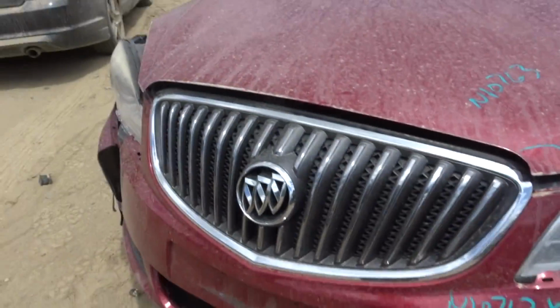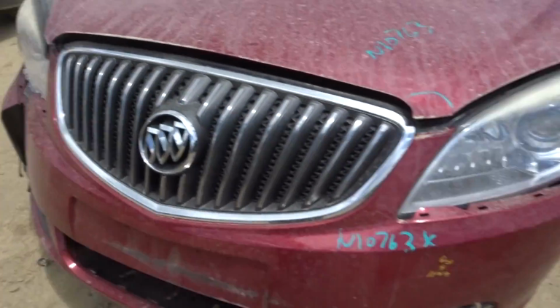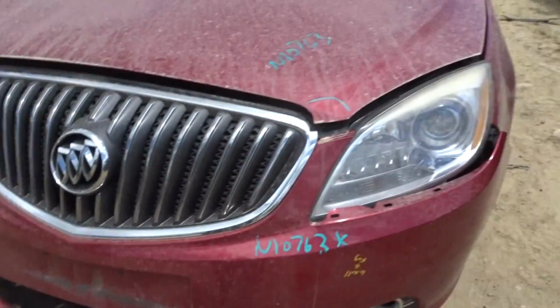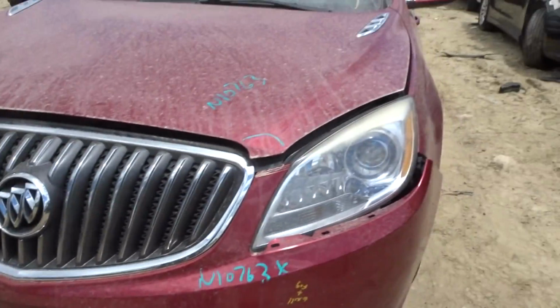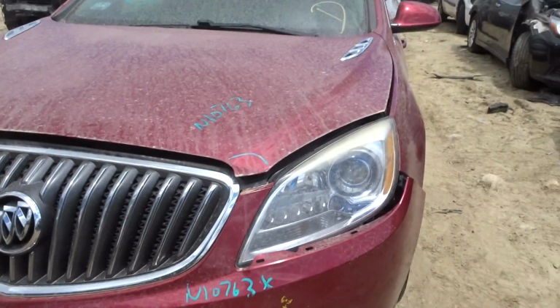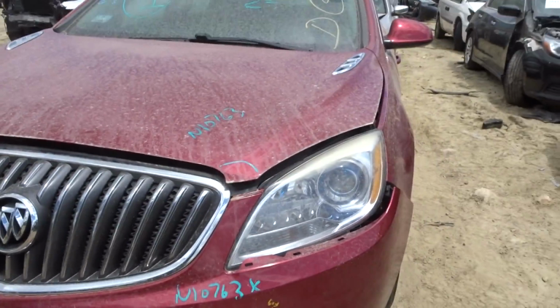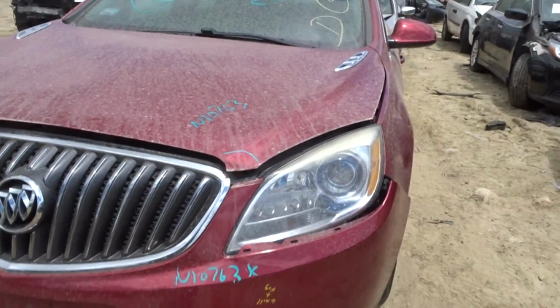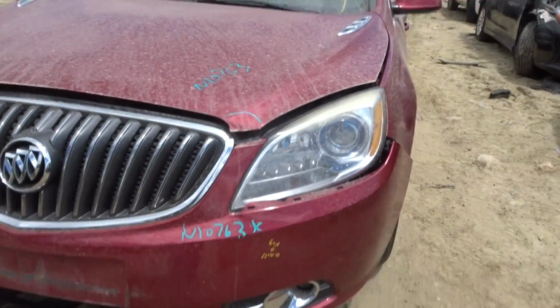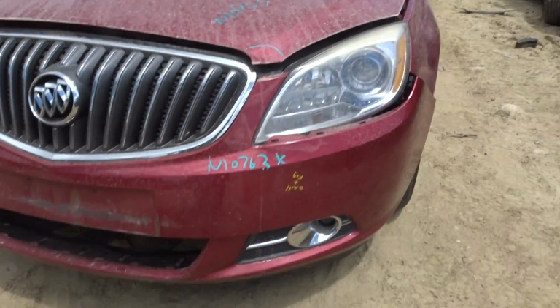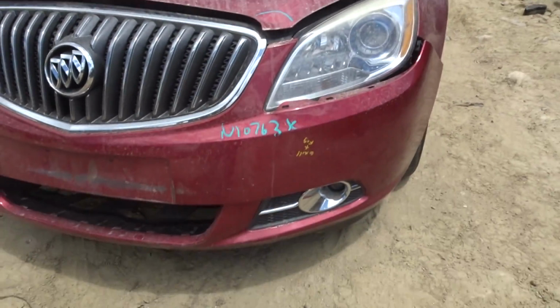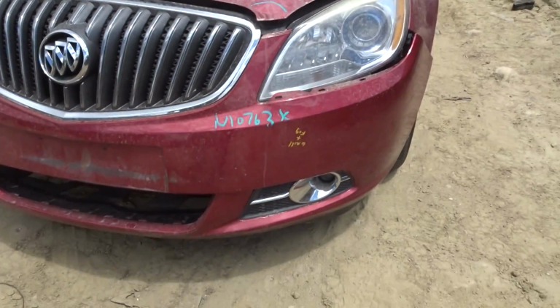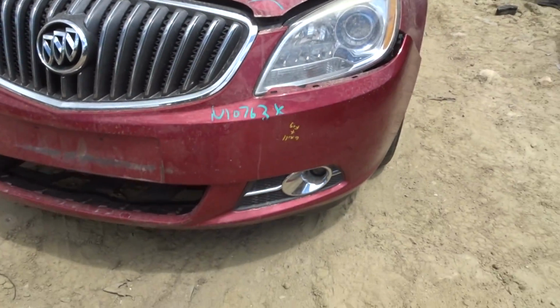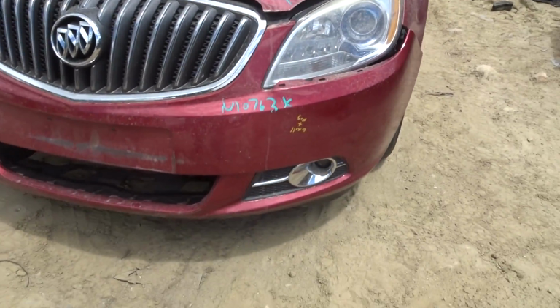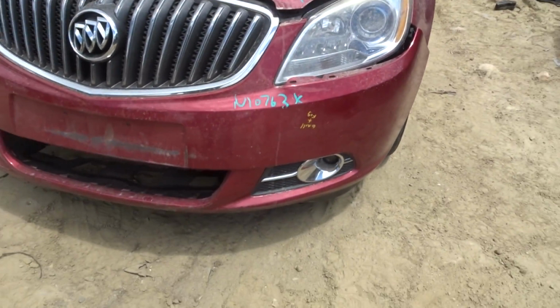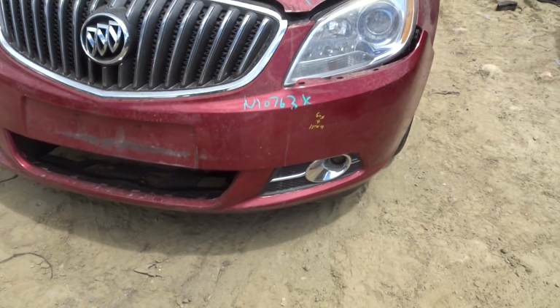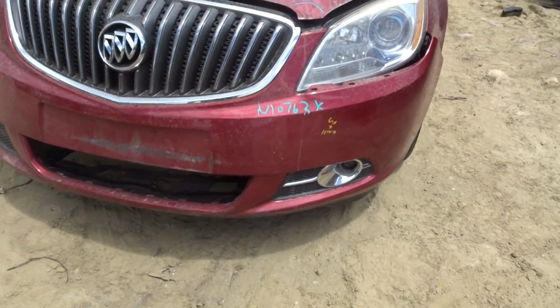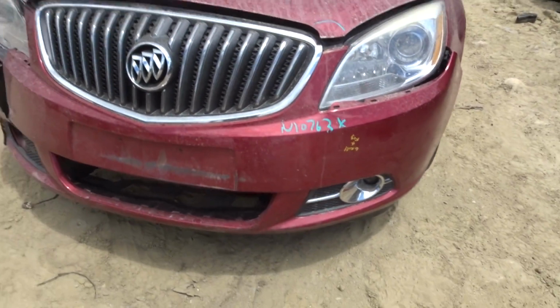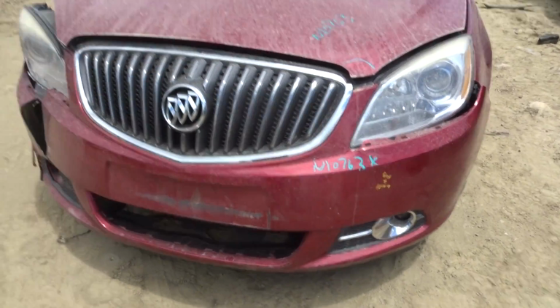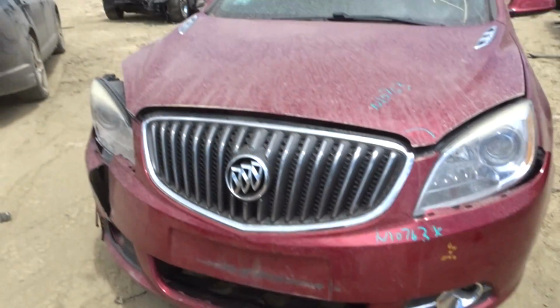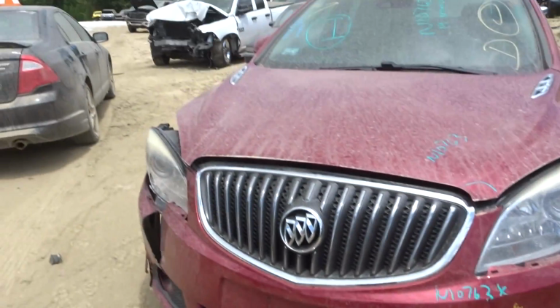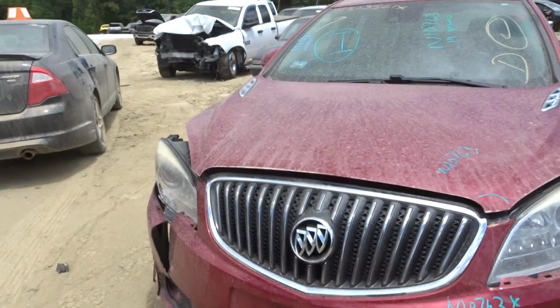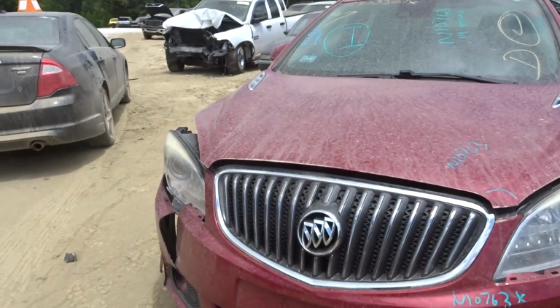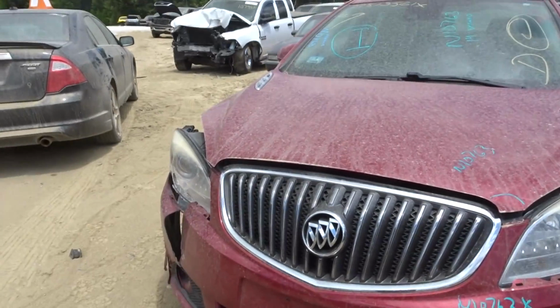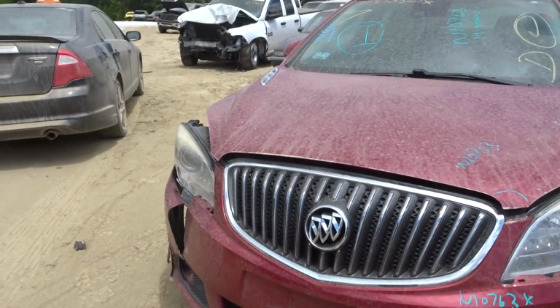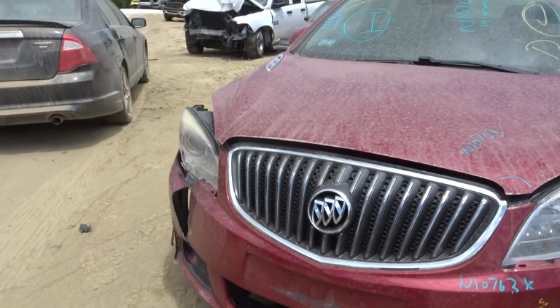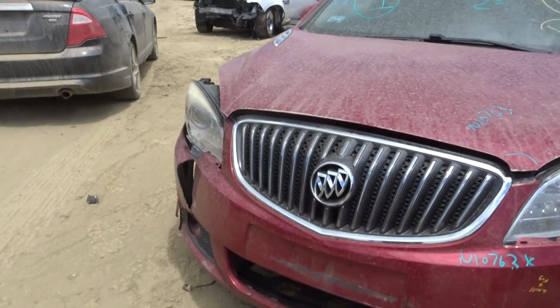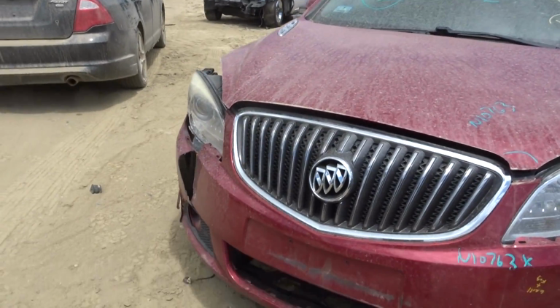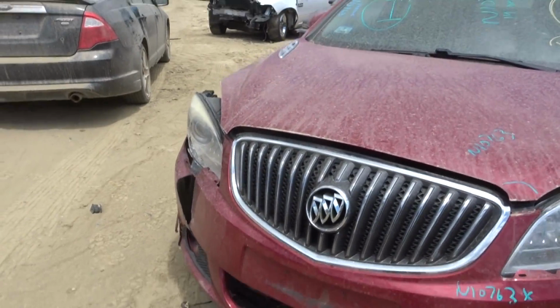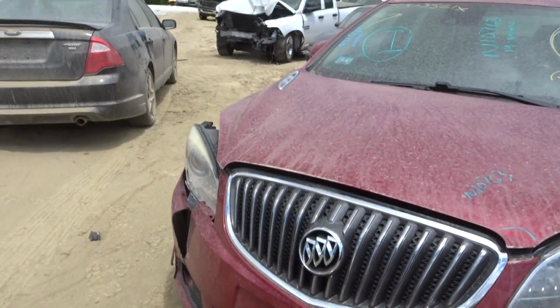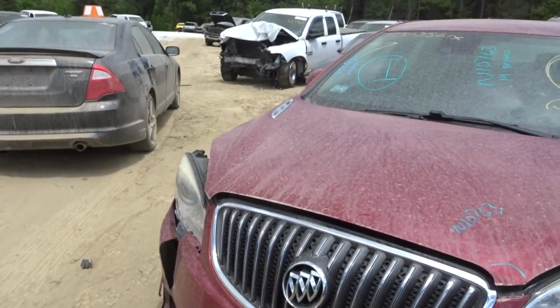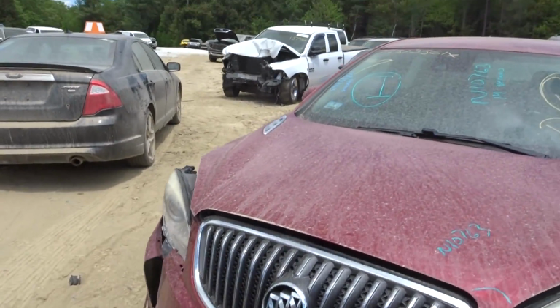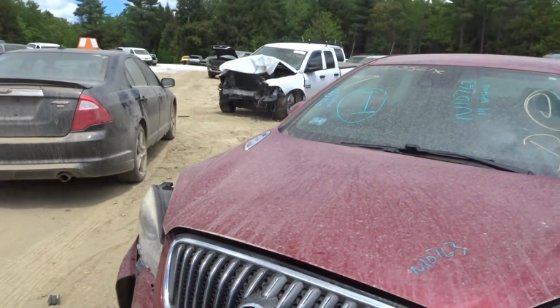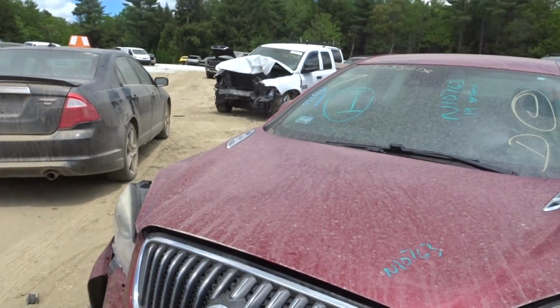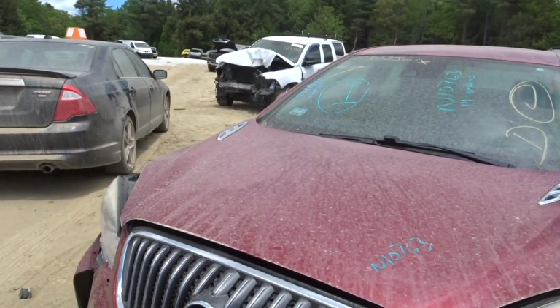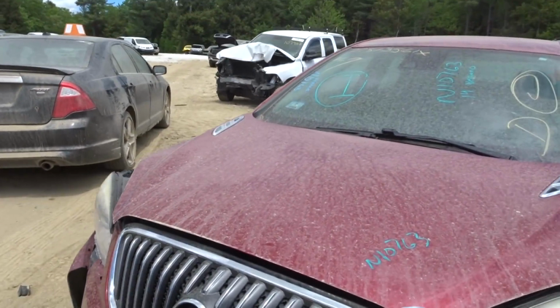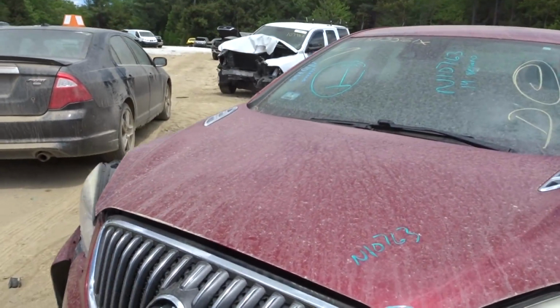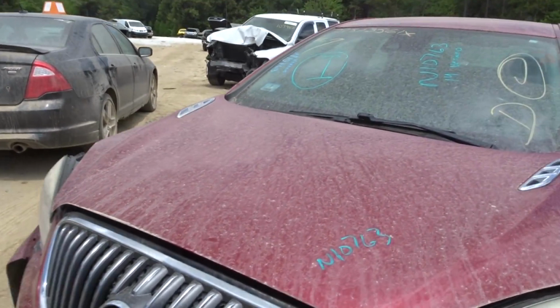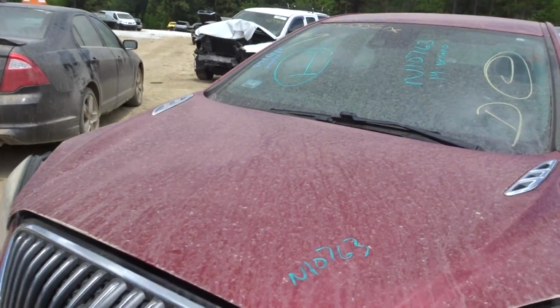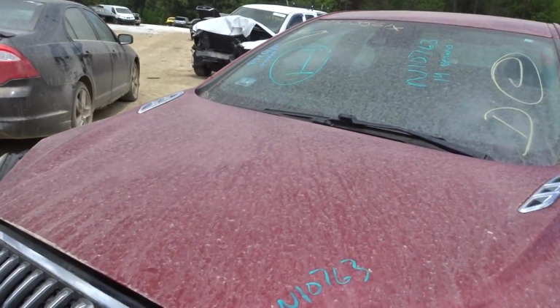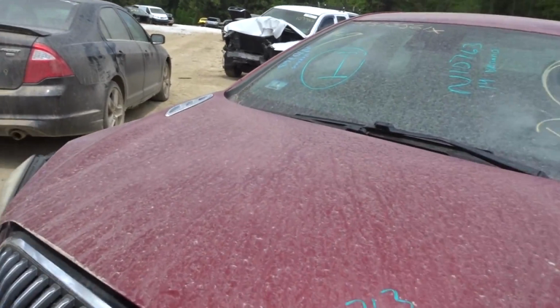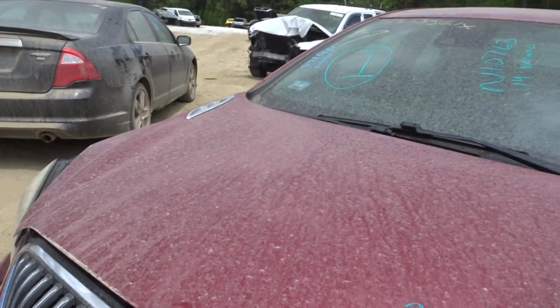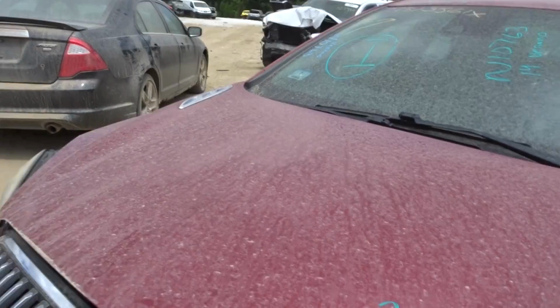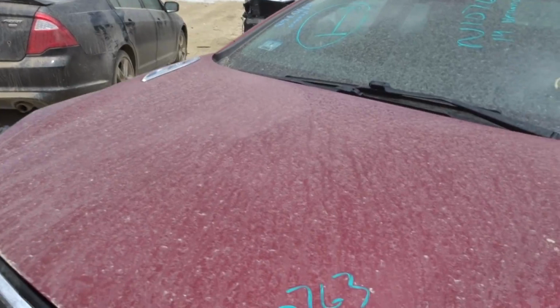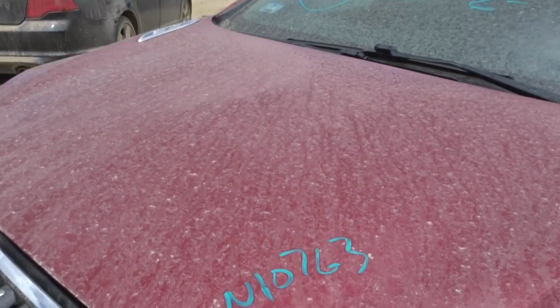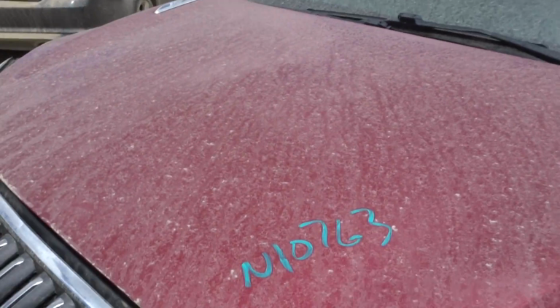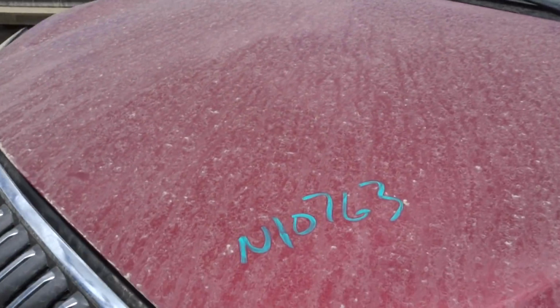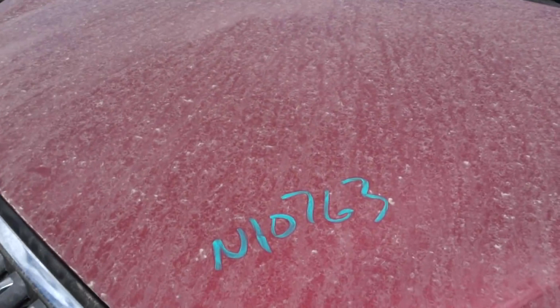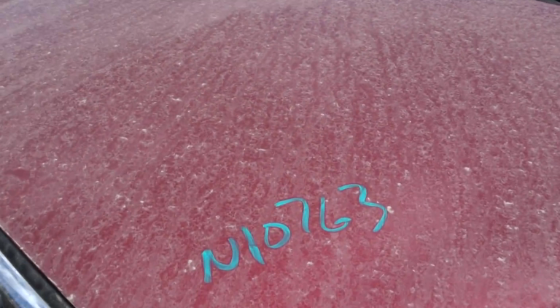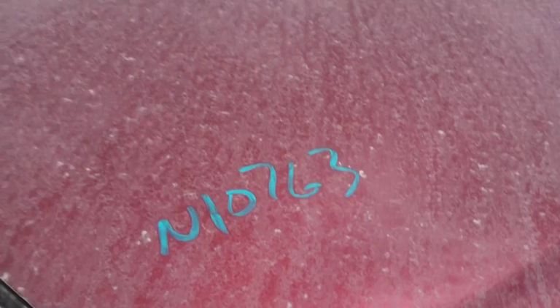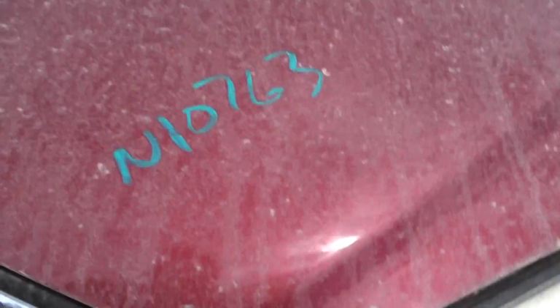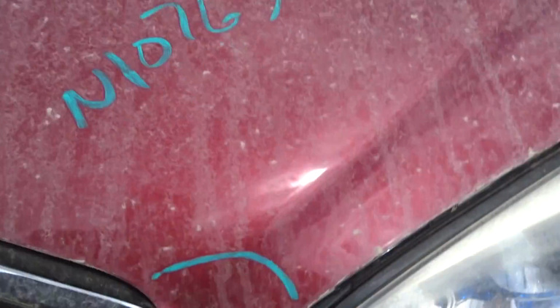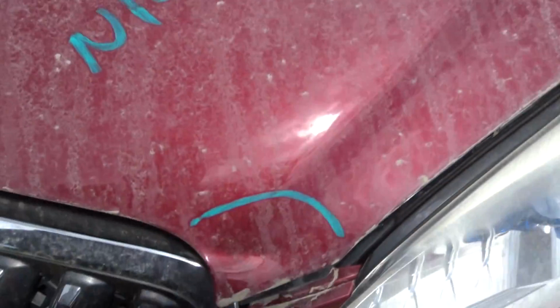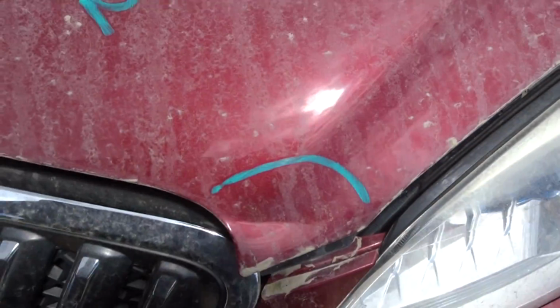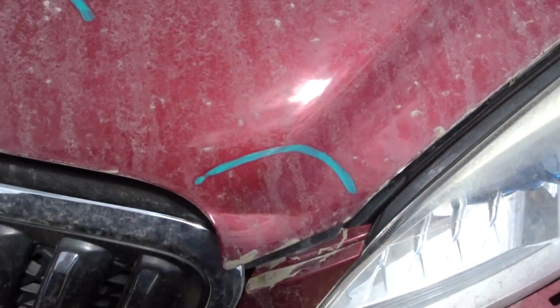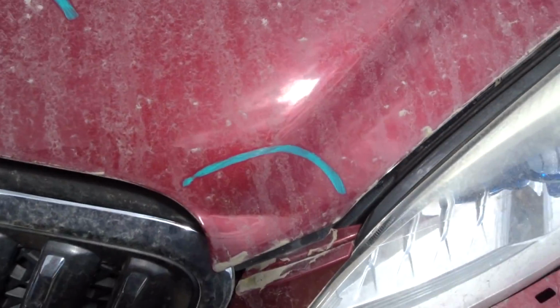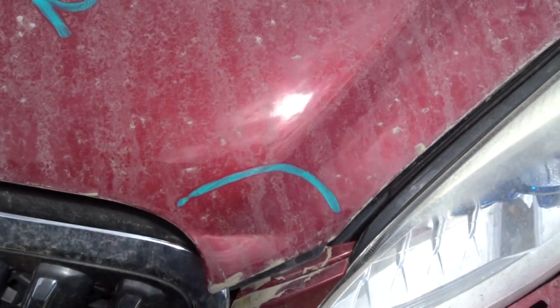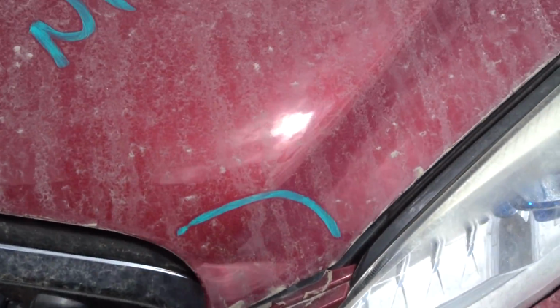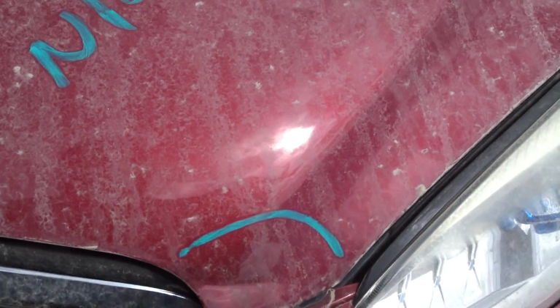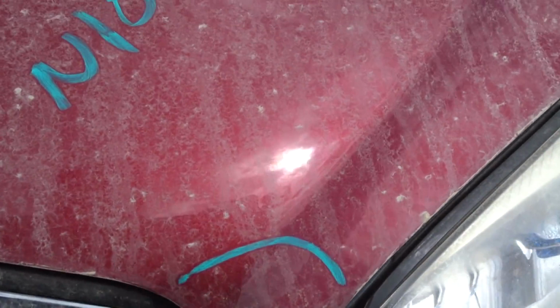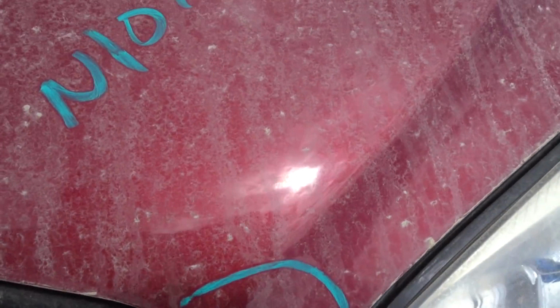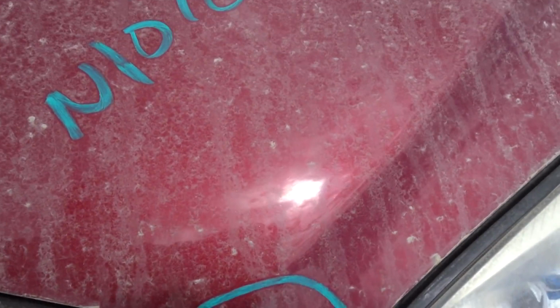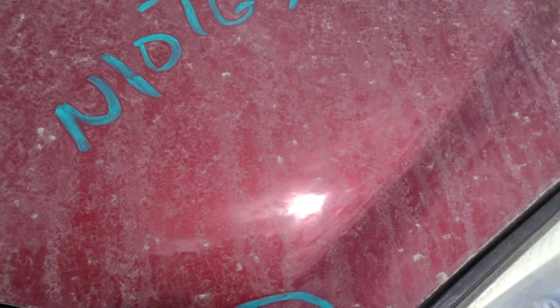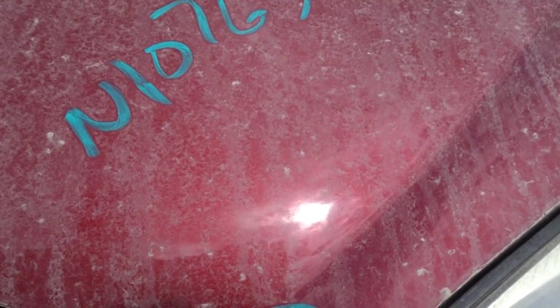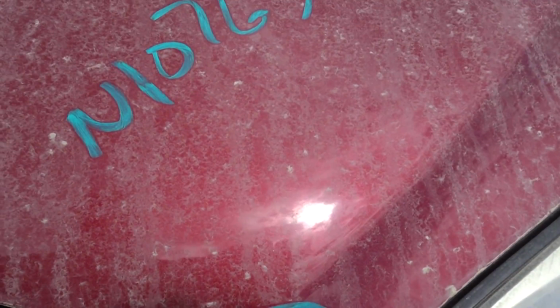Got a left front headlight, a left front fog light, got a grille, got a hood with a little bit of lip damage in the front — easy fix.